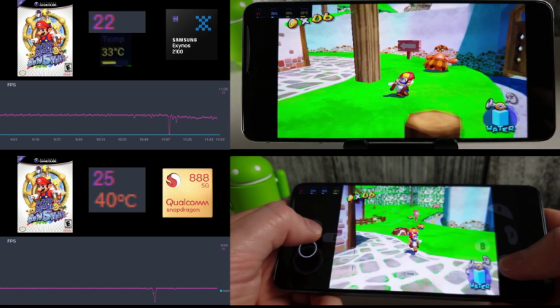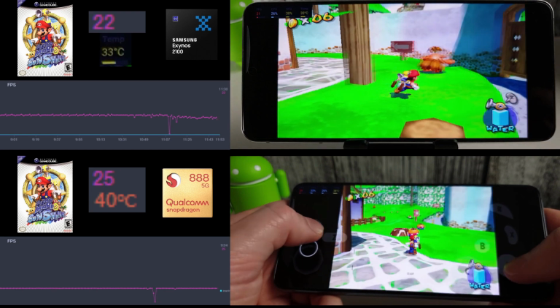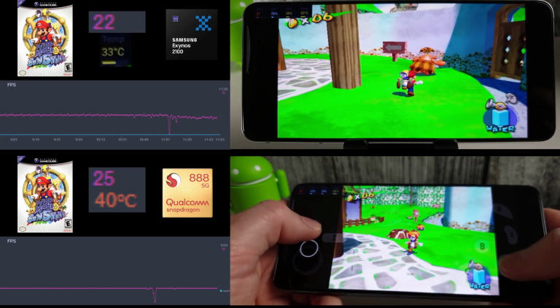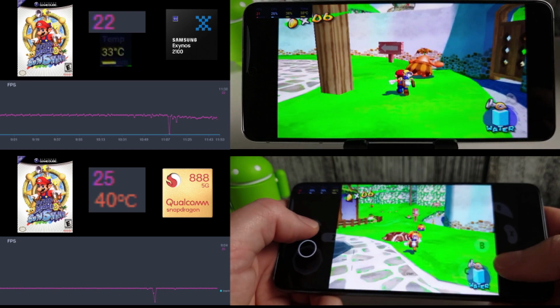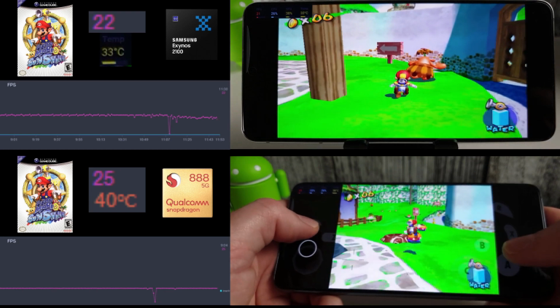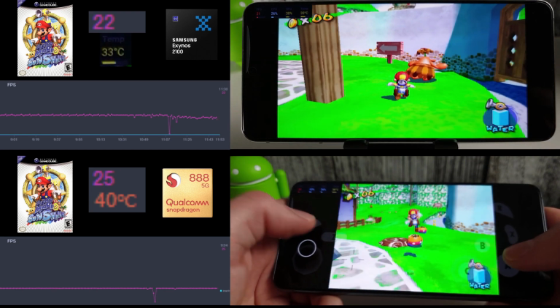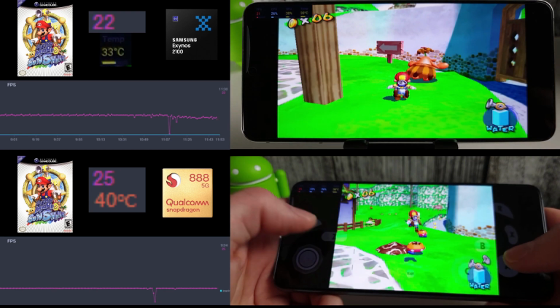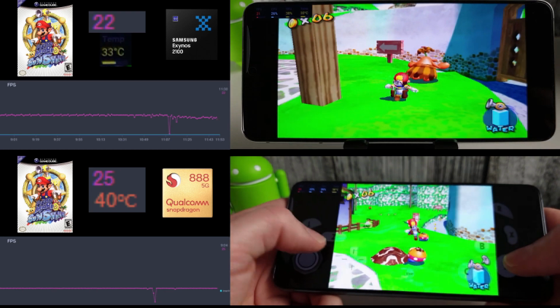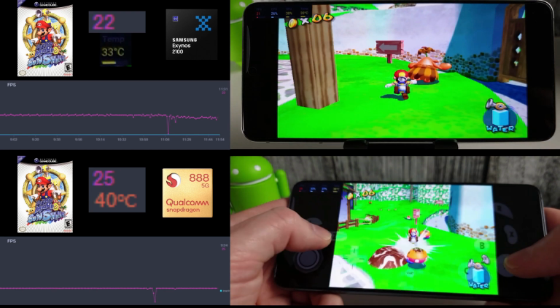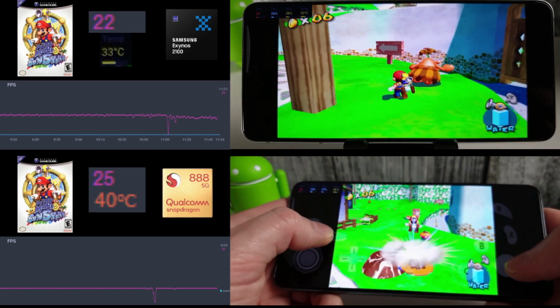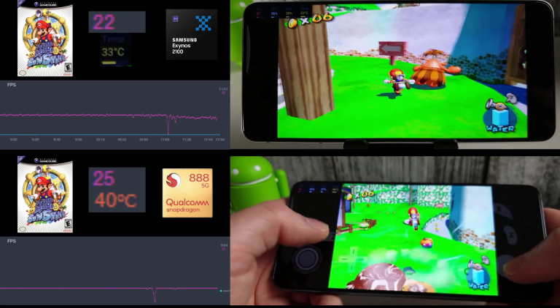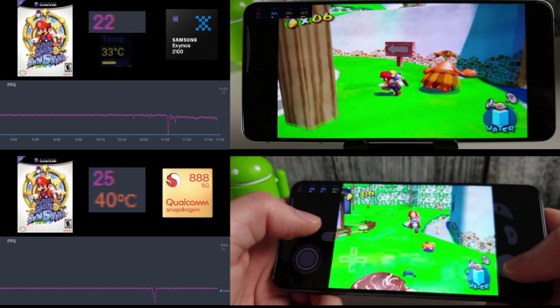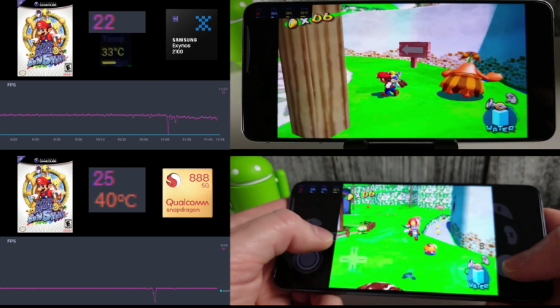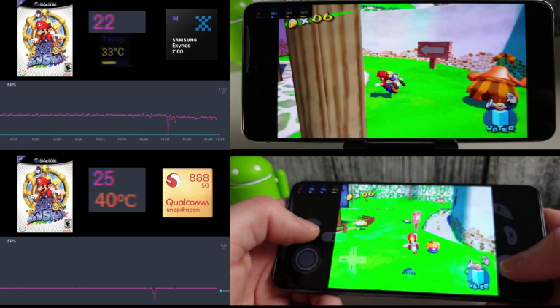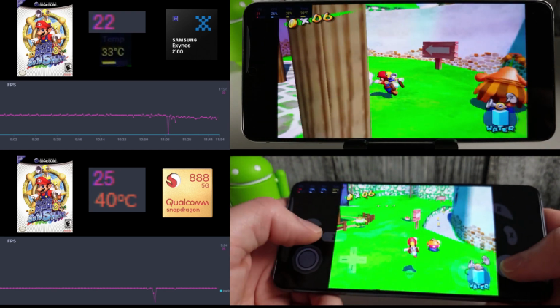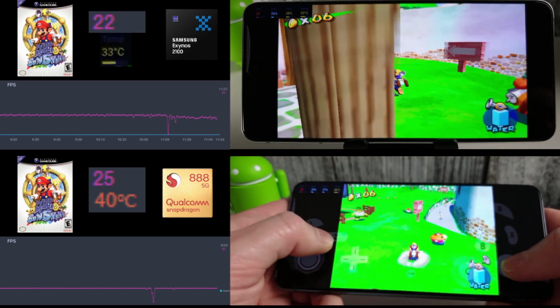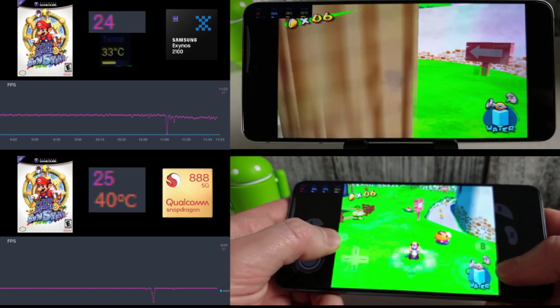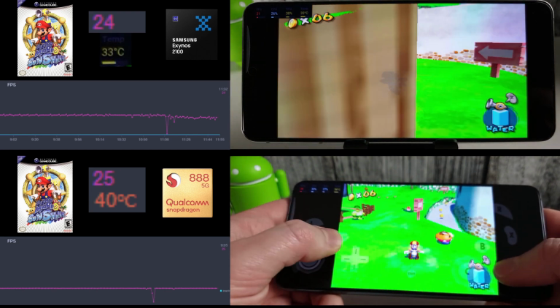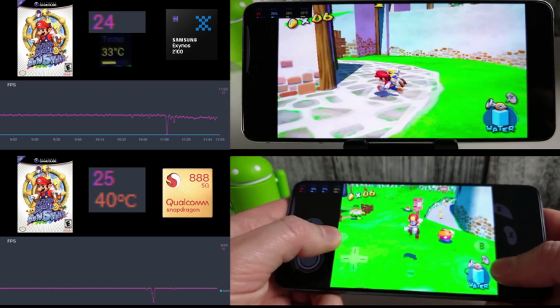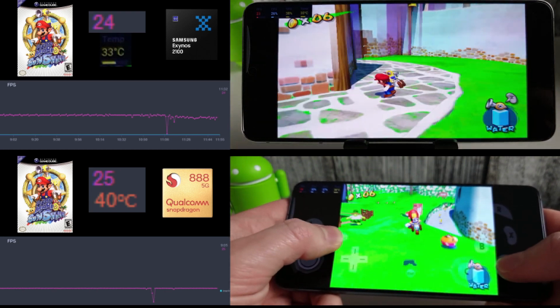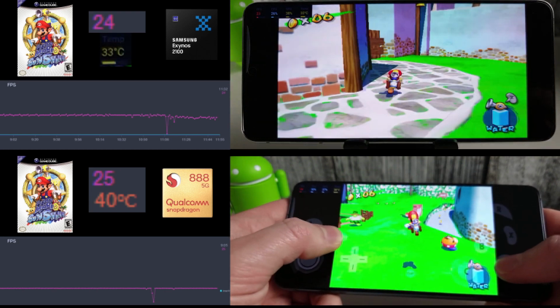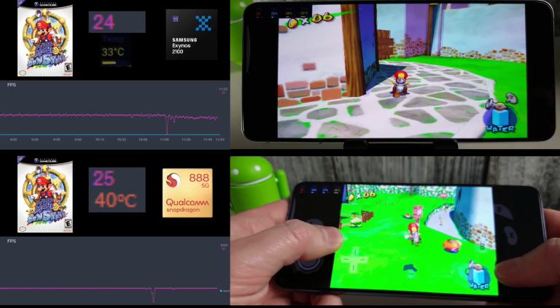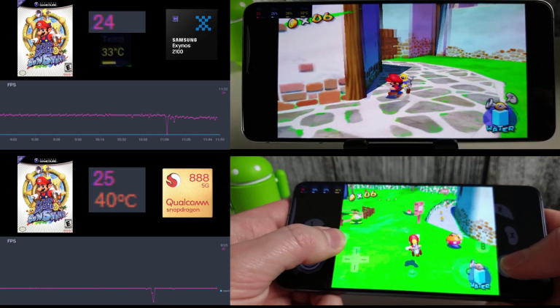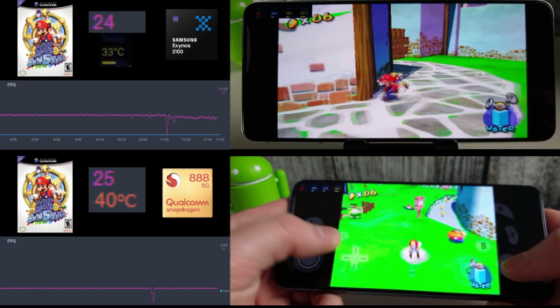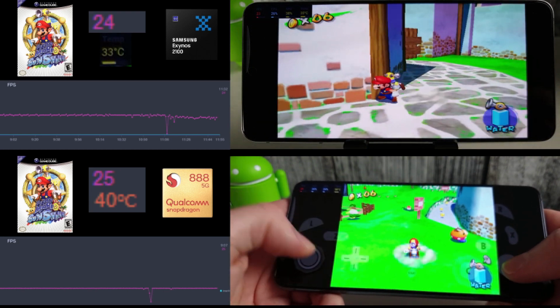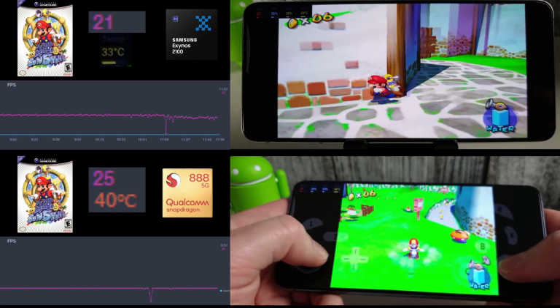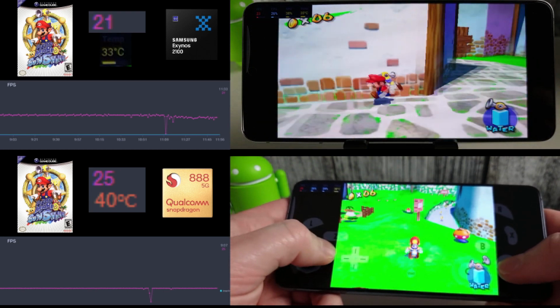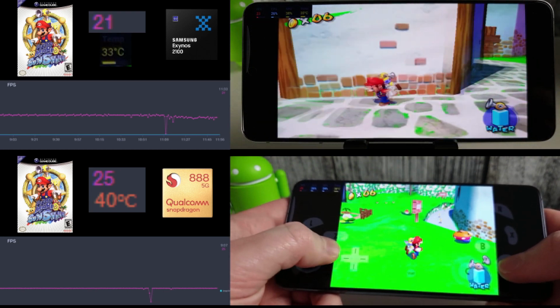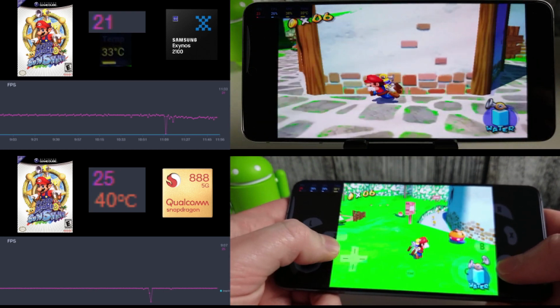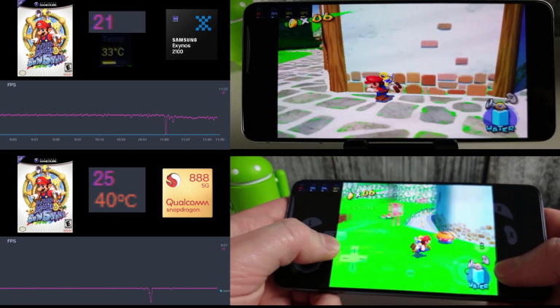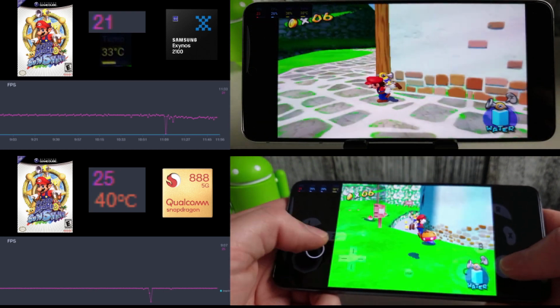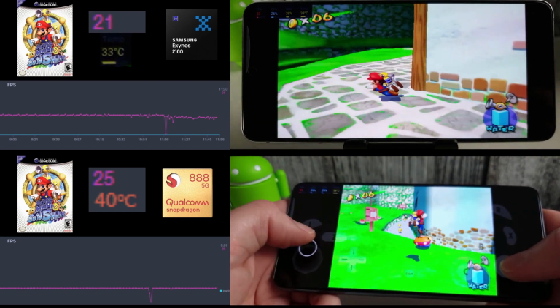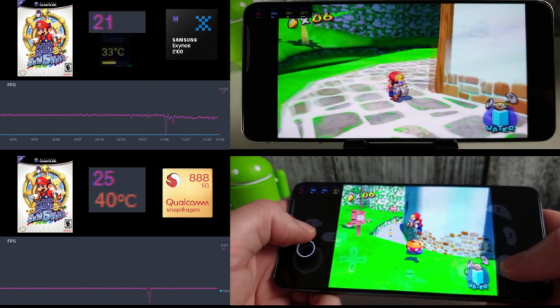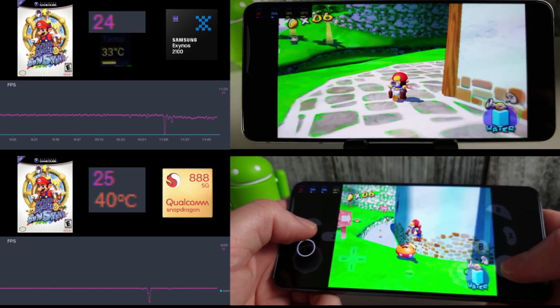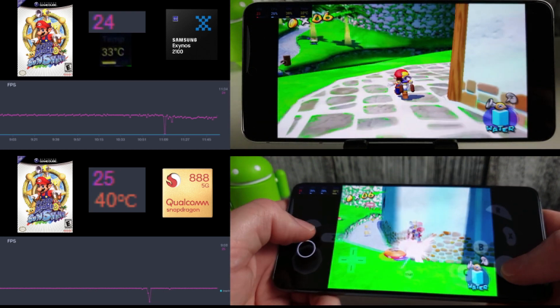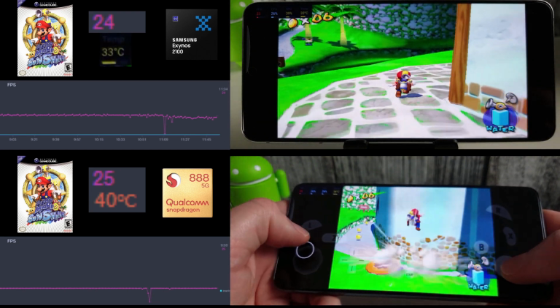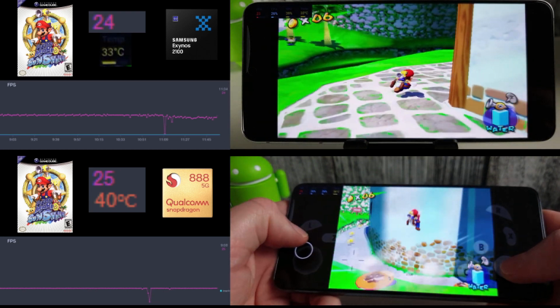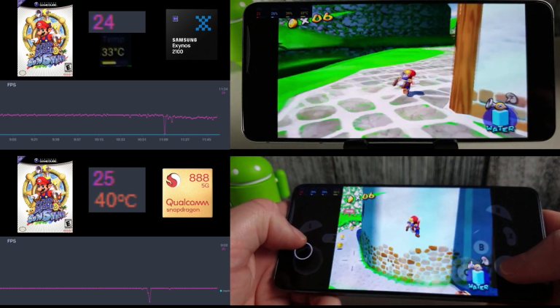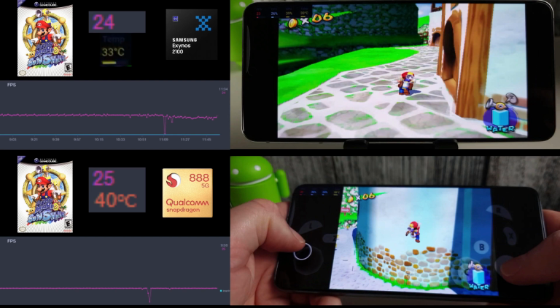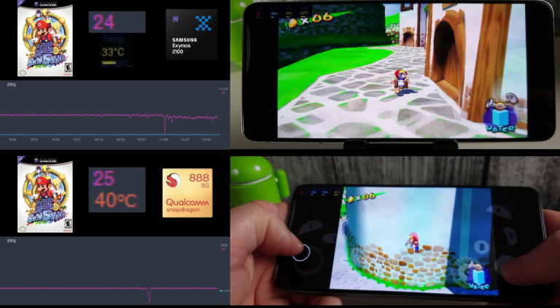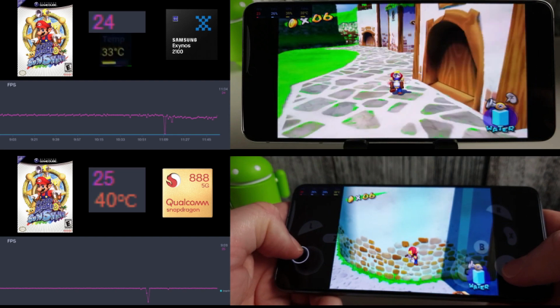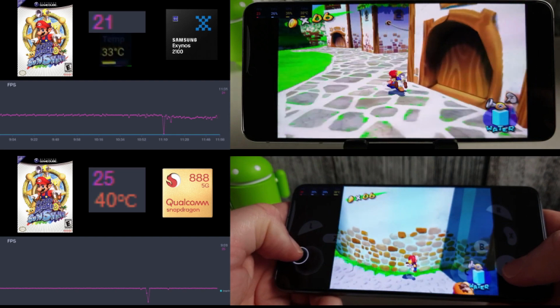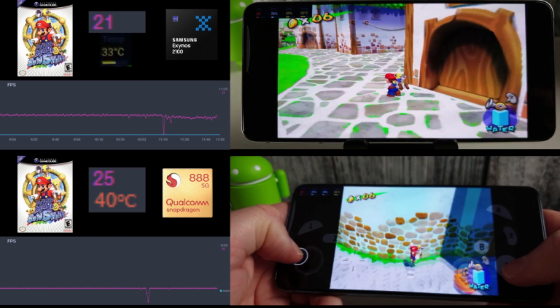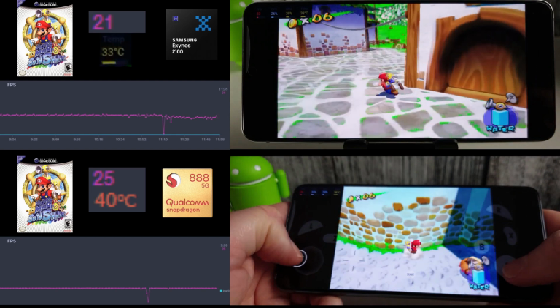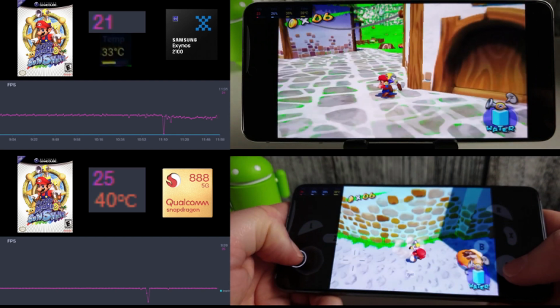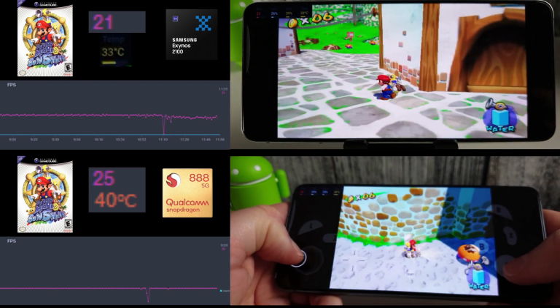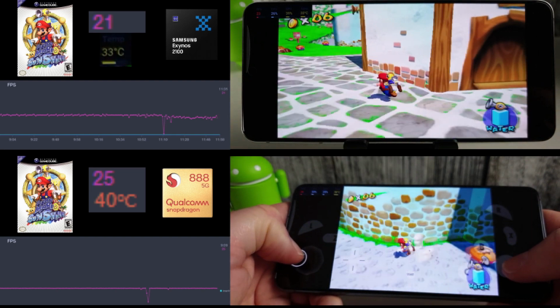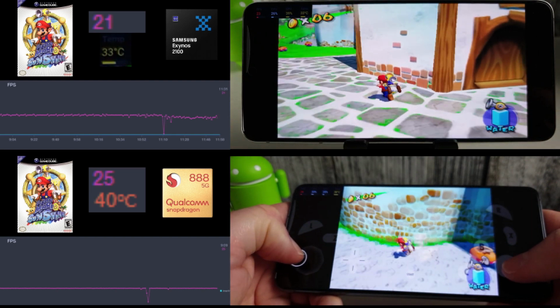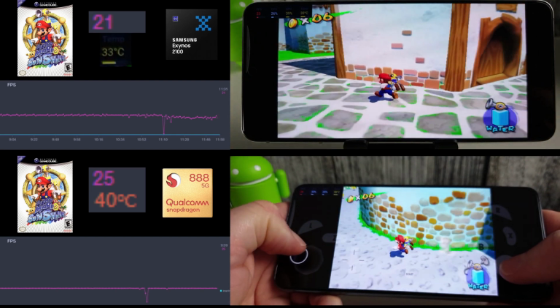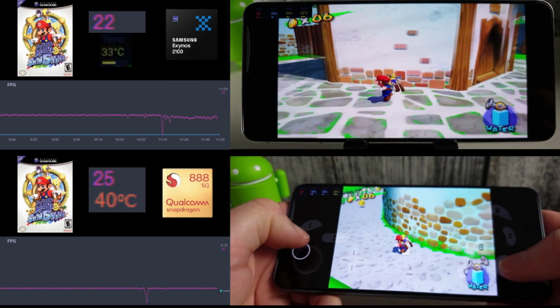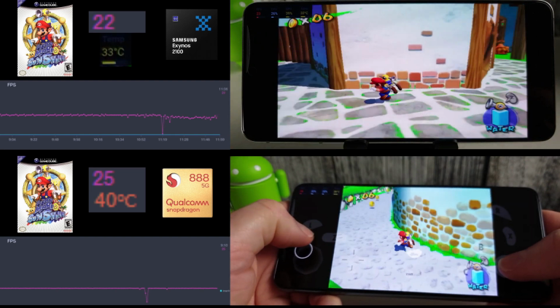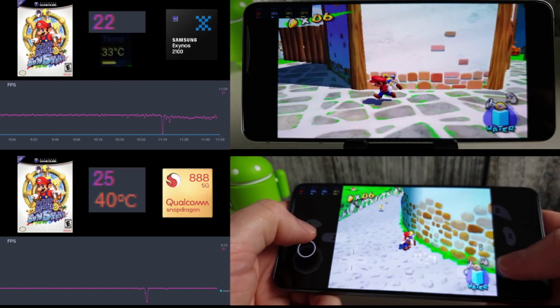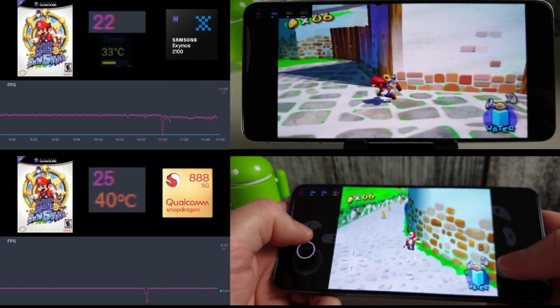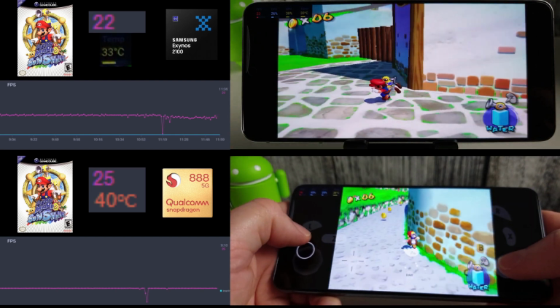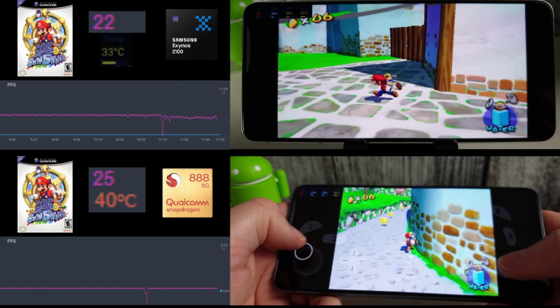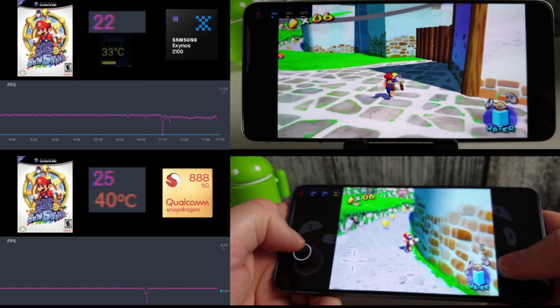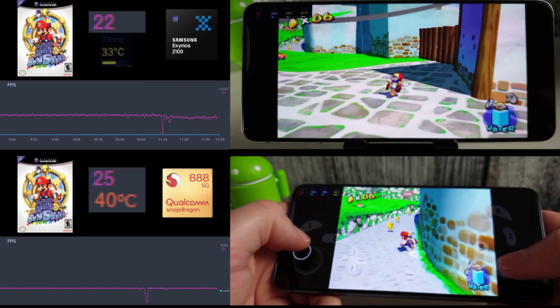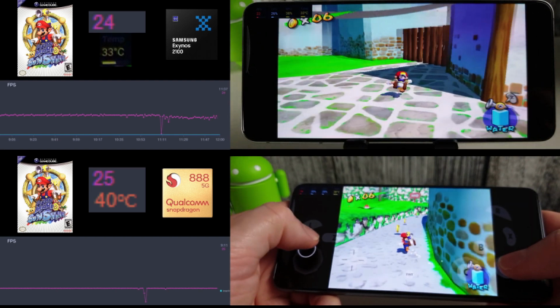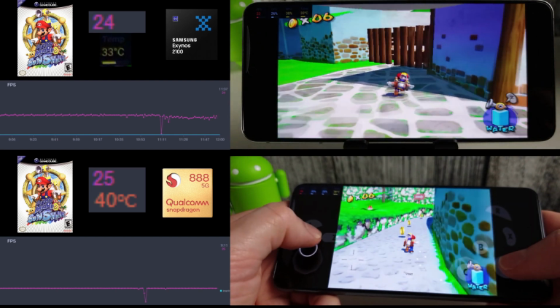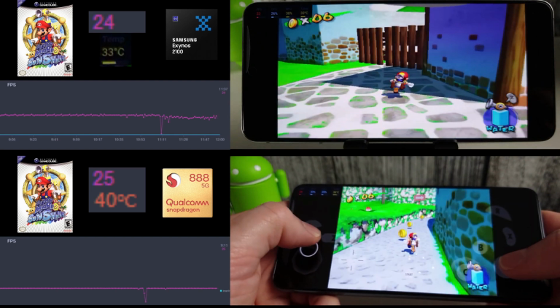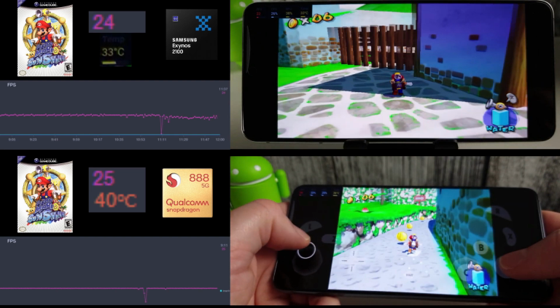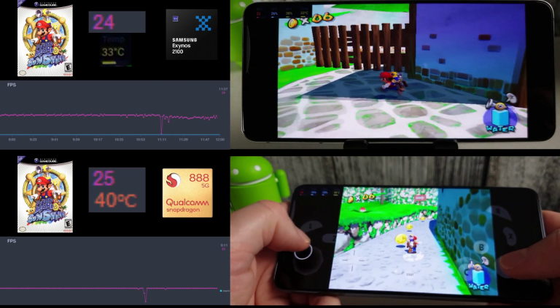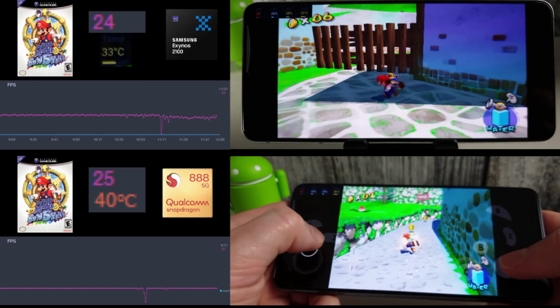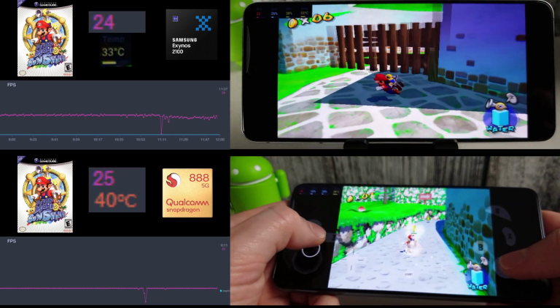I do have the Exynos in a 16x9 mode whereas the Snapdragon is in a 4x3, but that shouldn't really make a difference as it didn't in any of the other games.